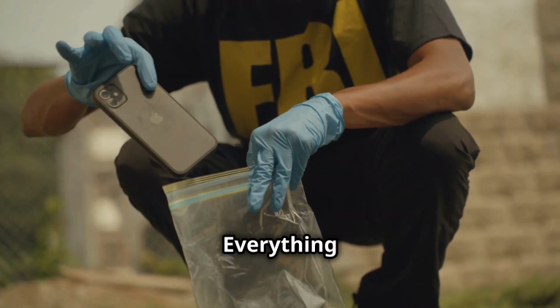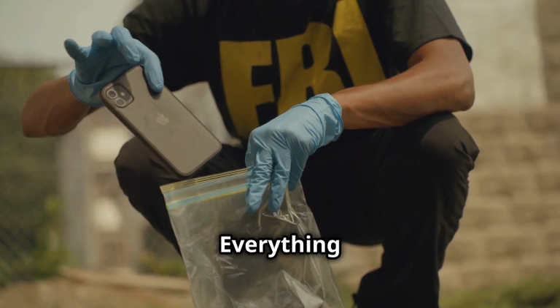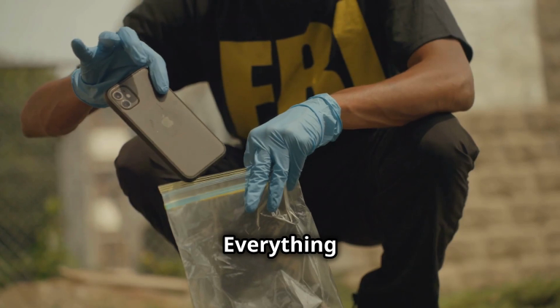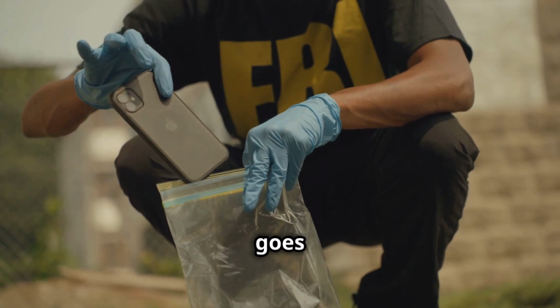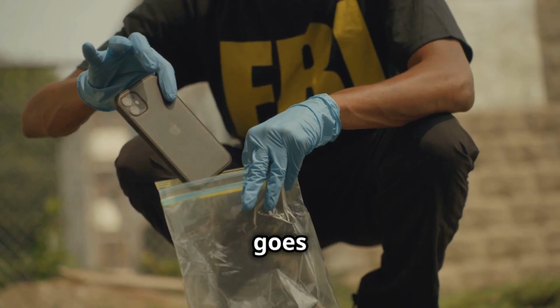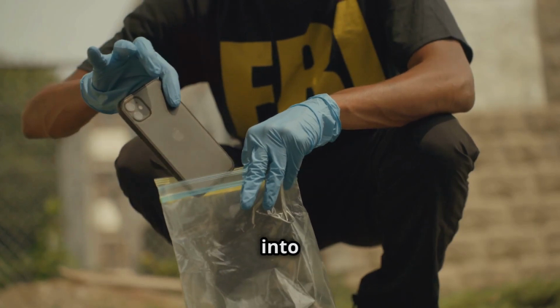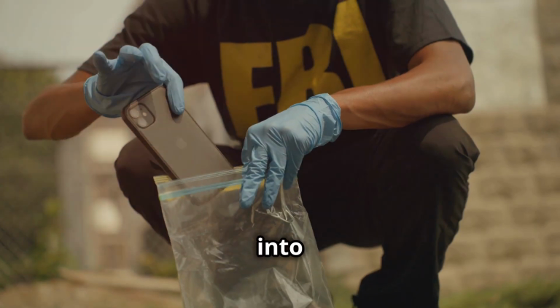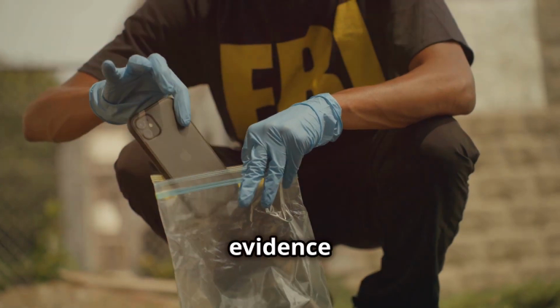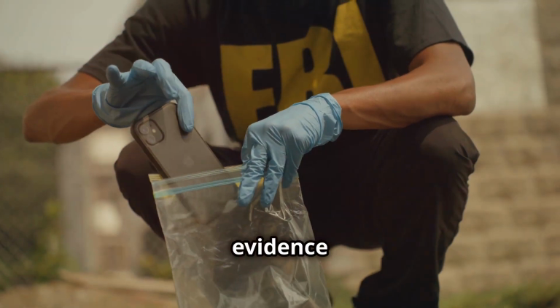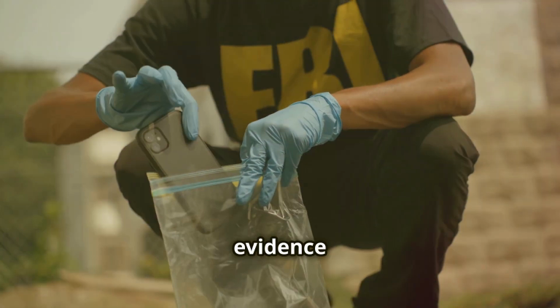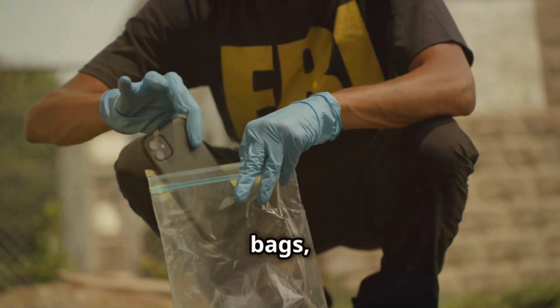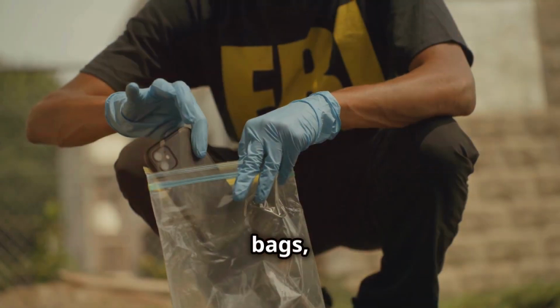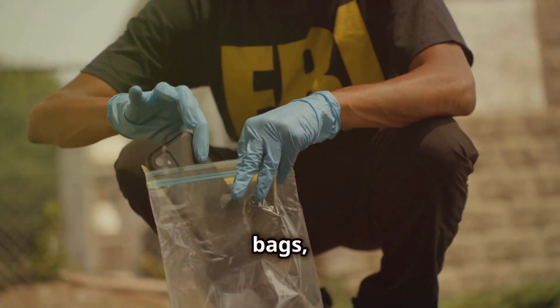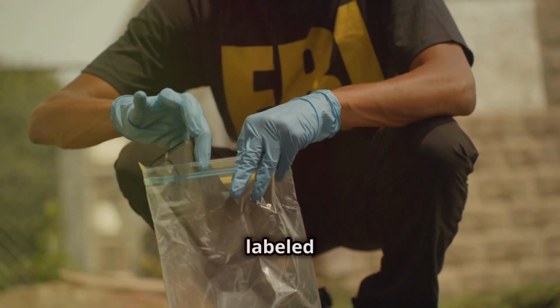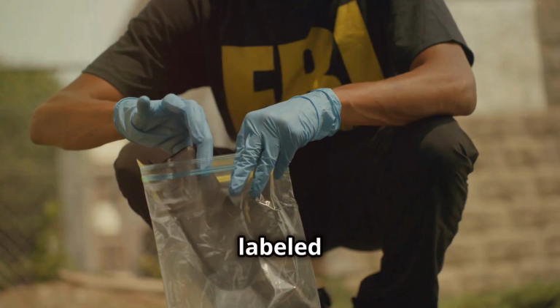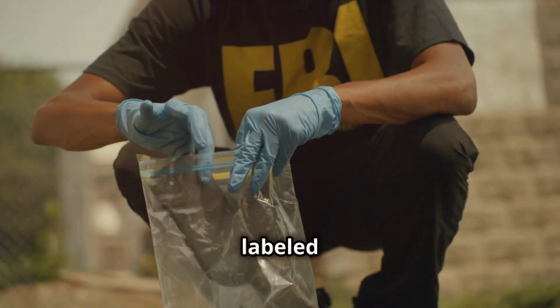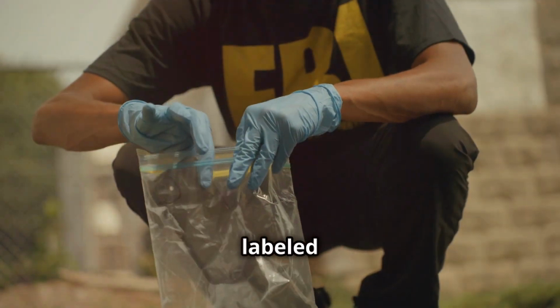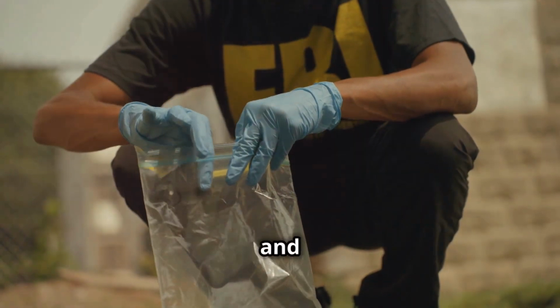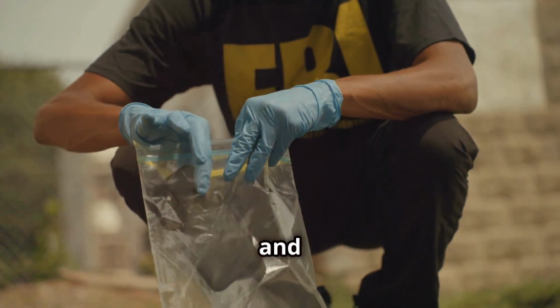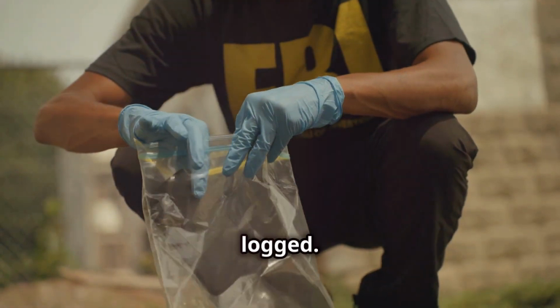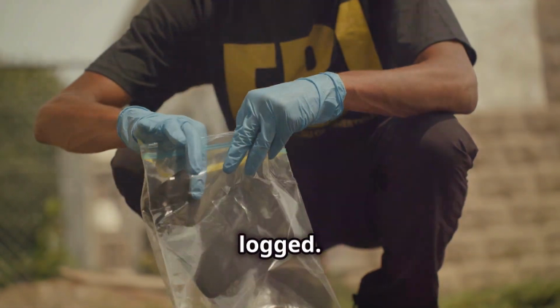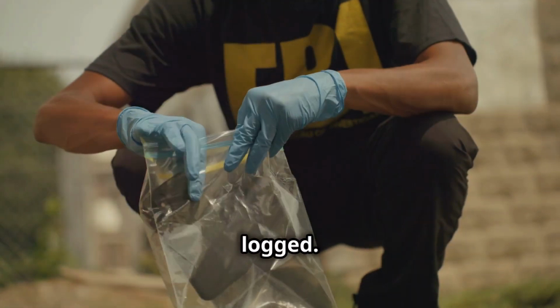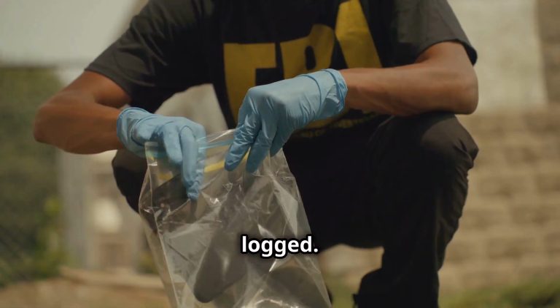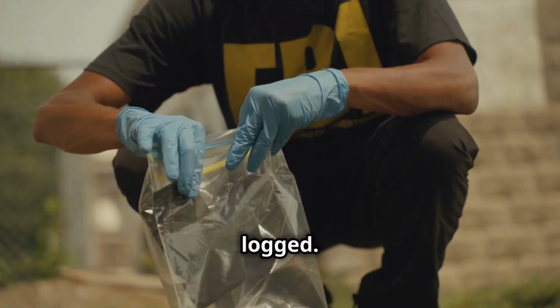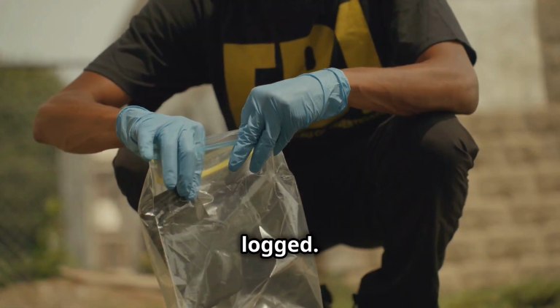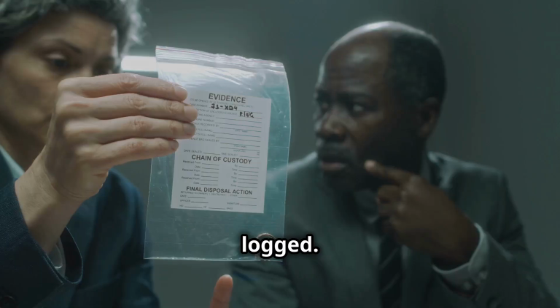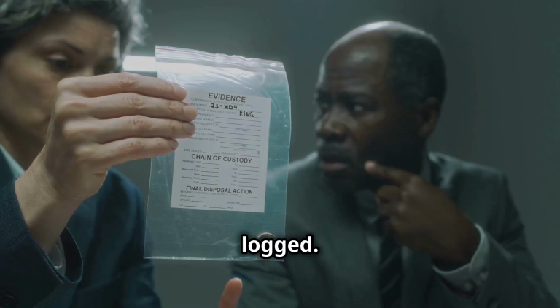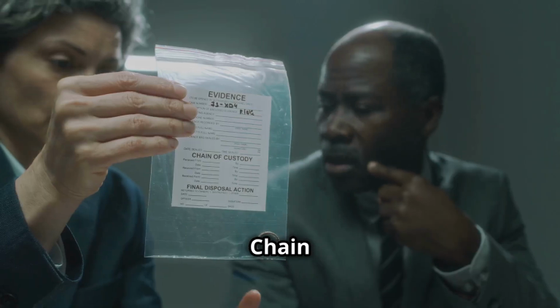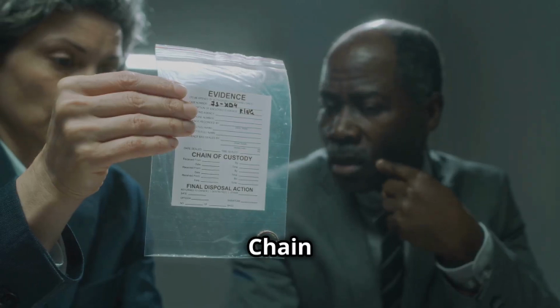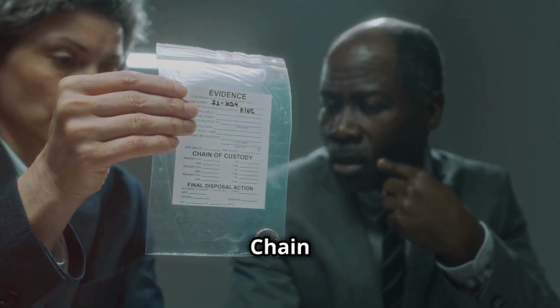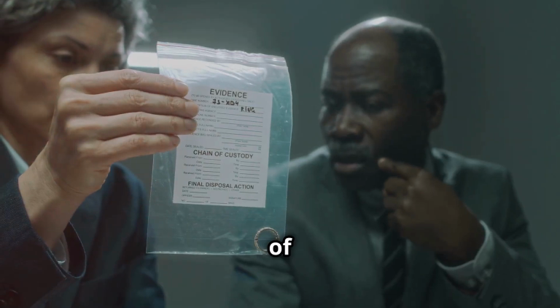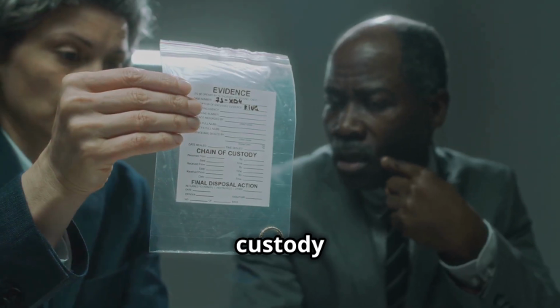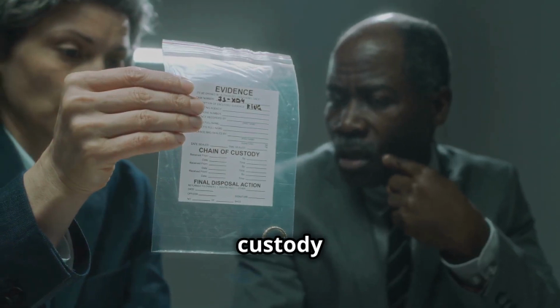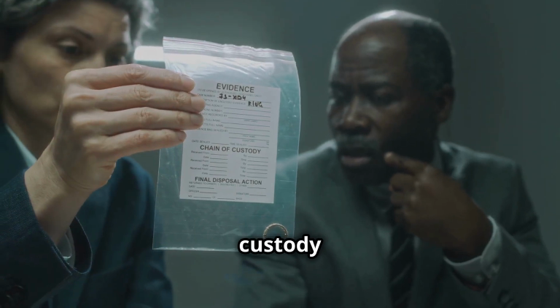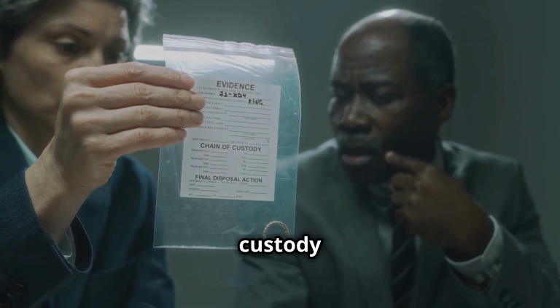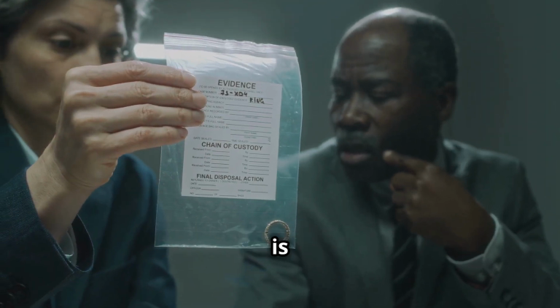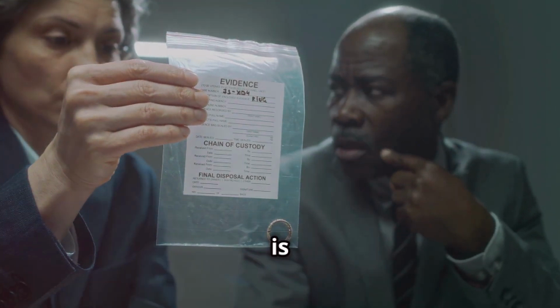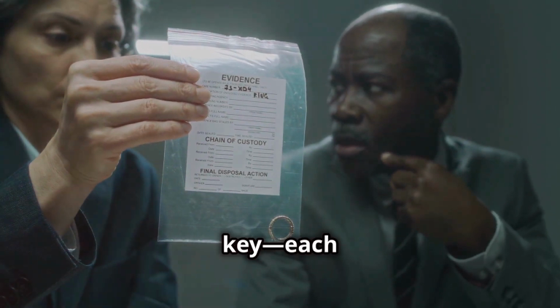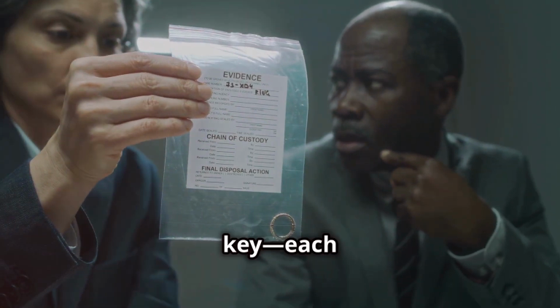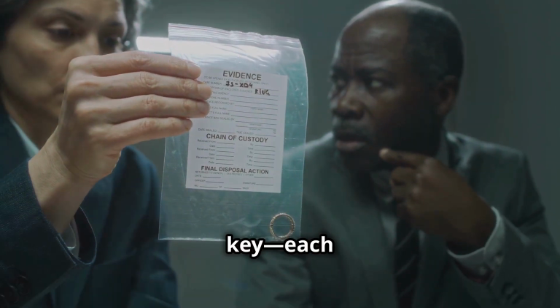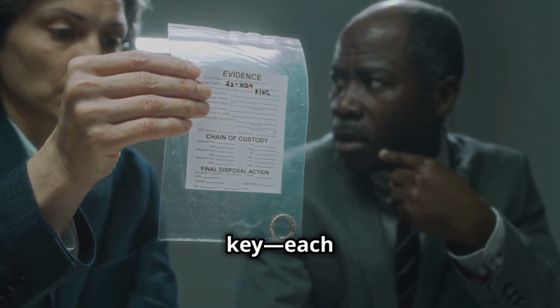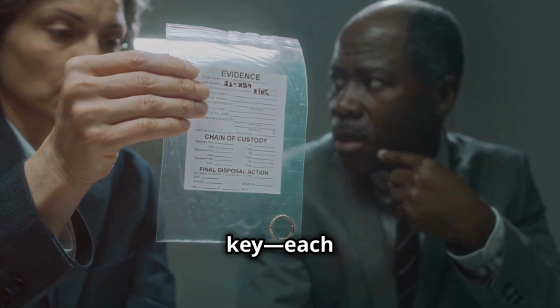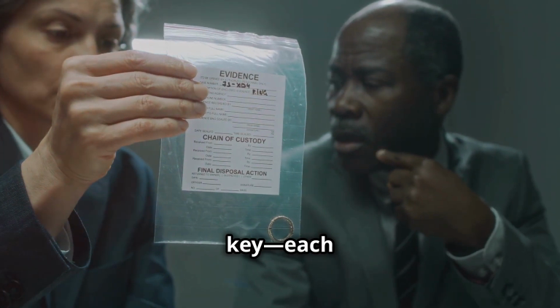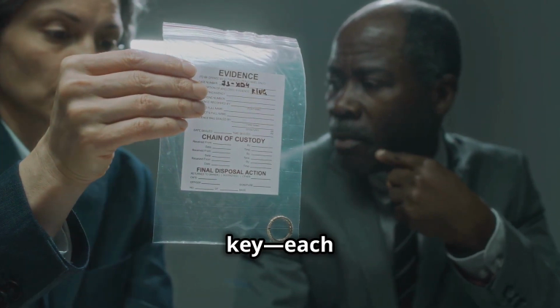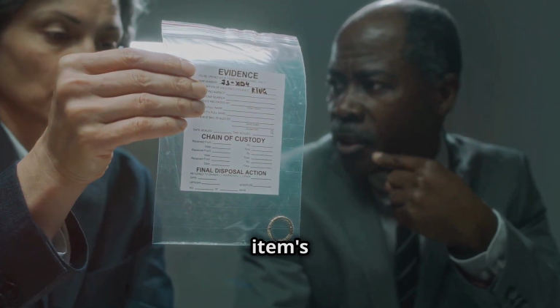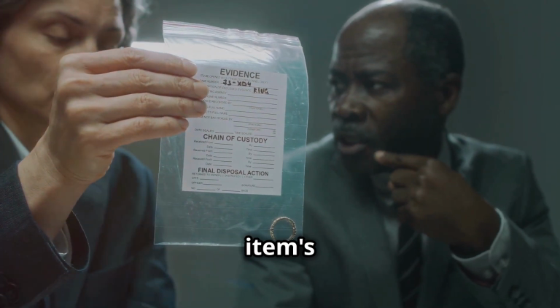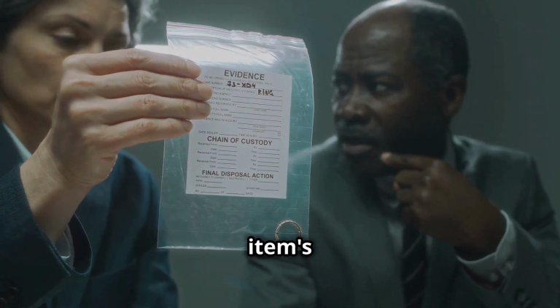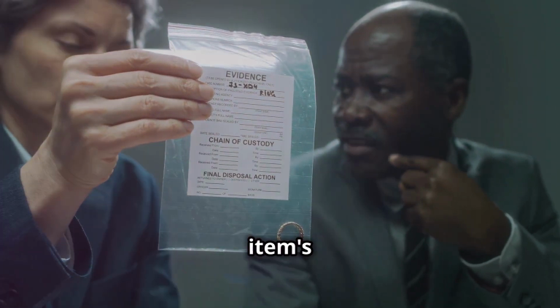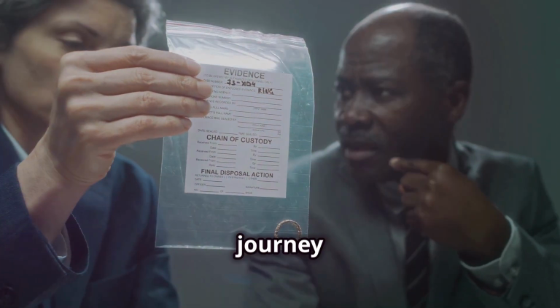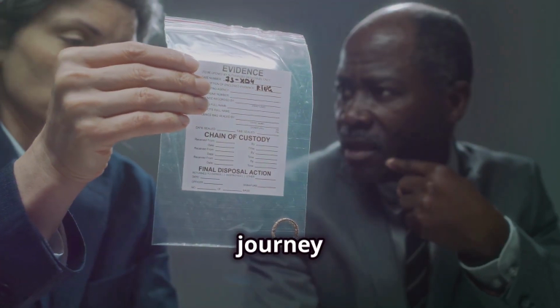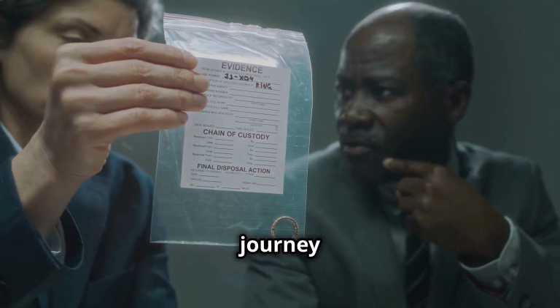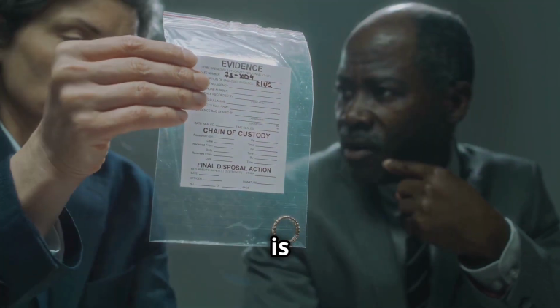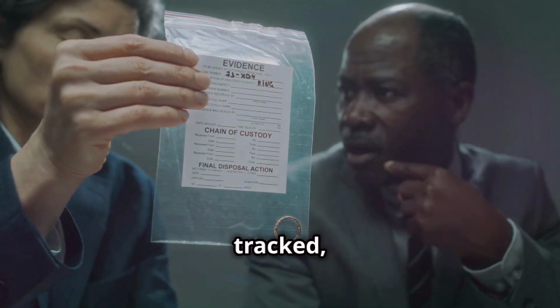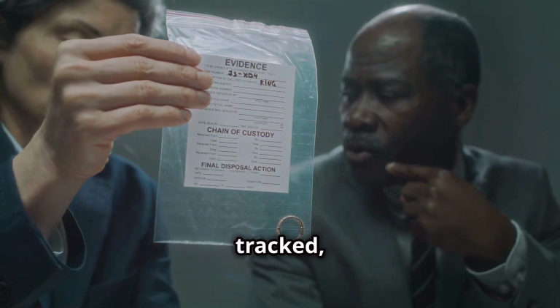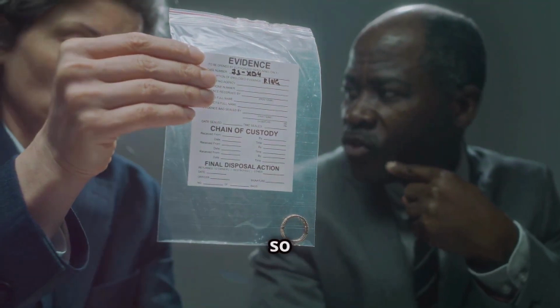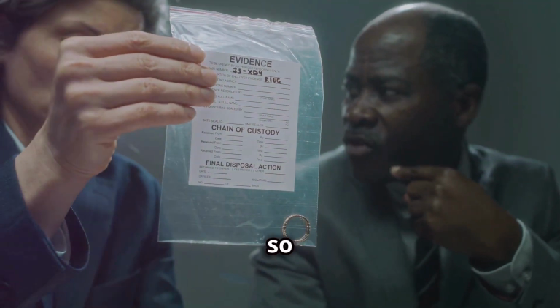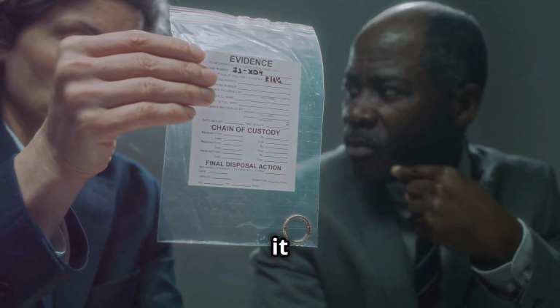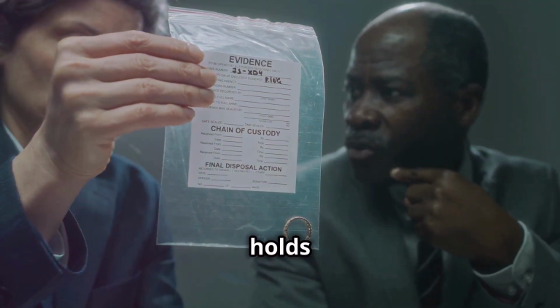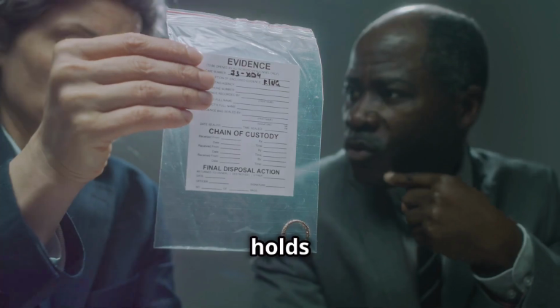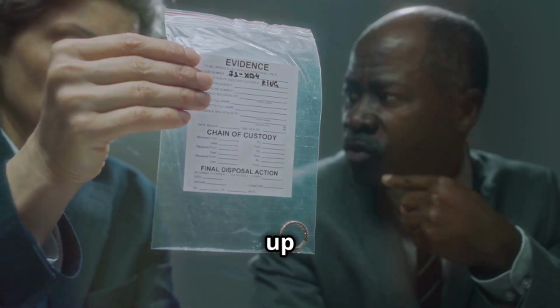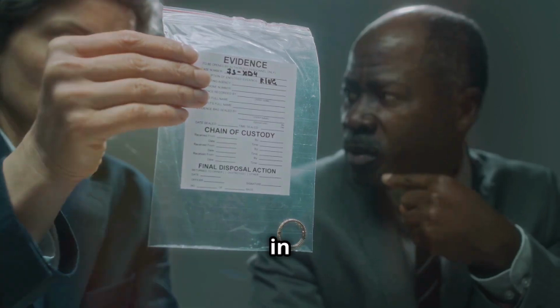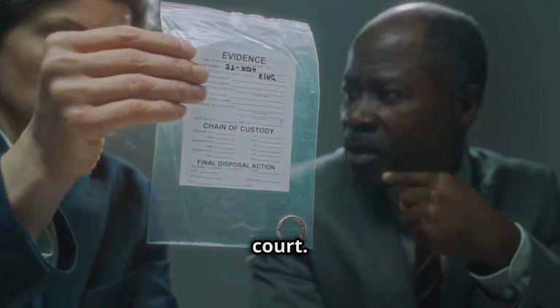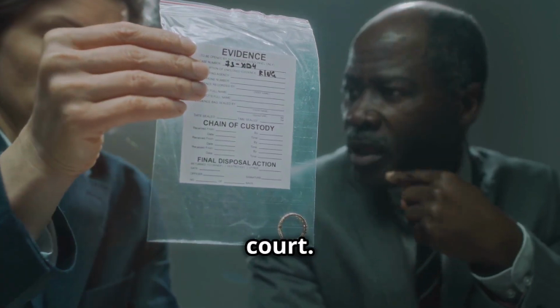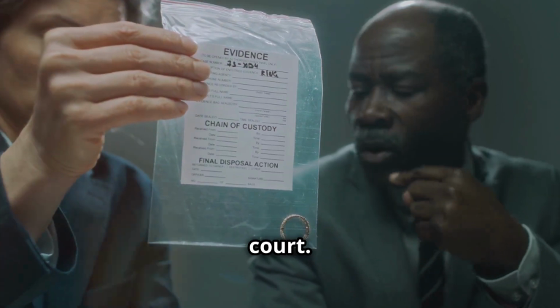Everything goes into evidence bags, labelled and logged. Chain of custody is key — each item's journey is tracked so it holds up in court.